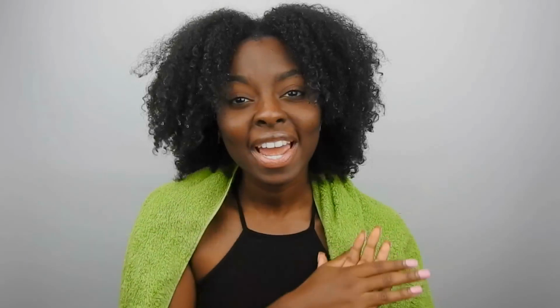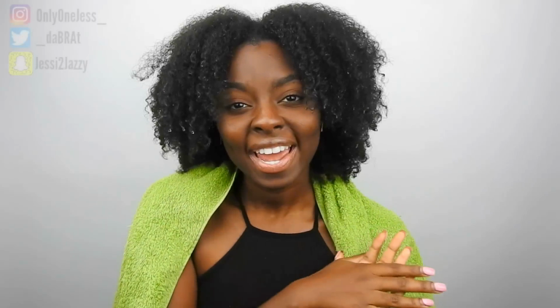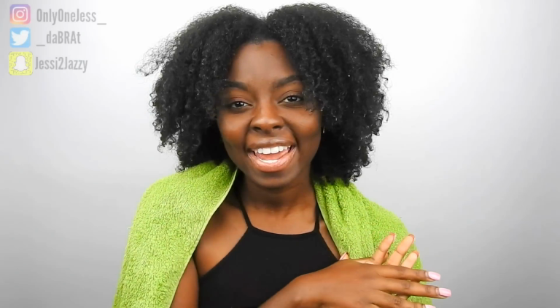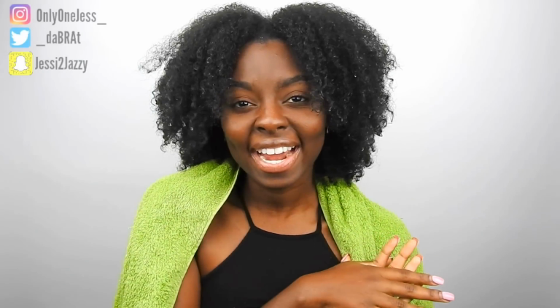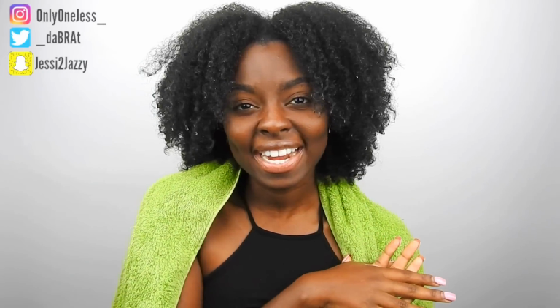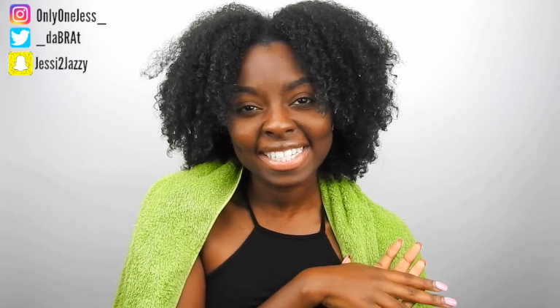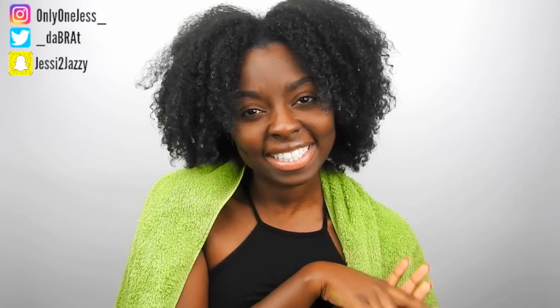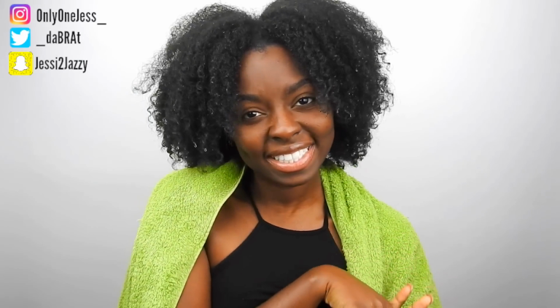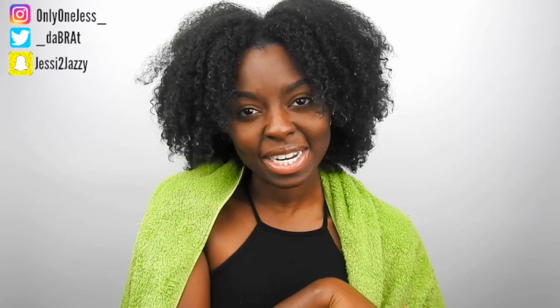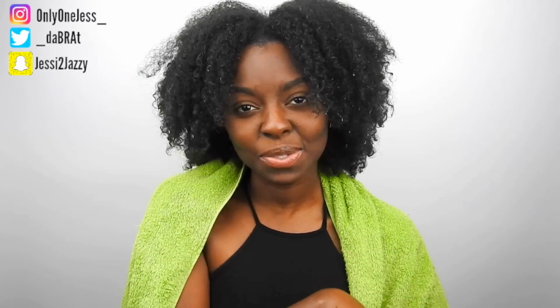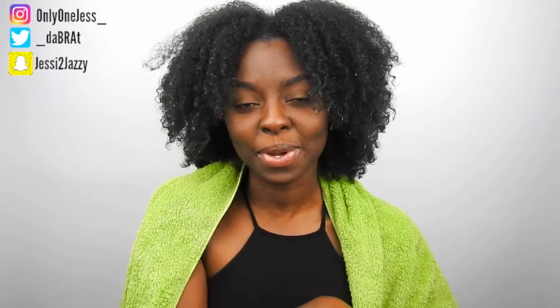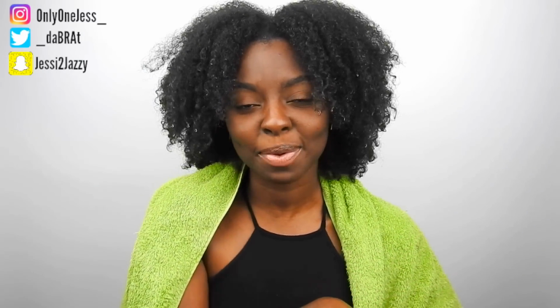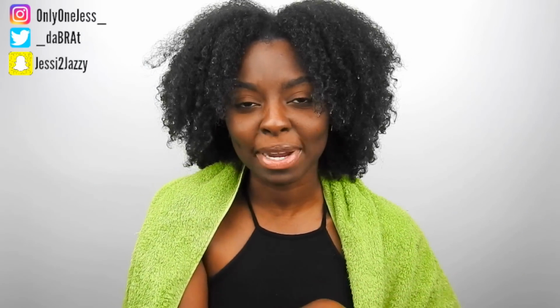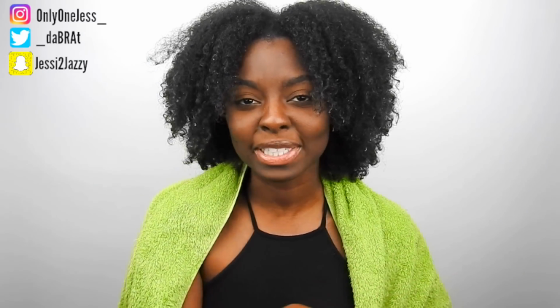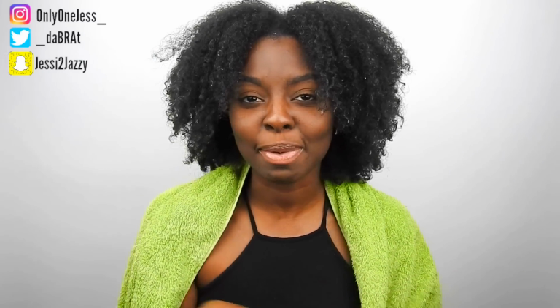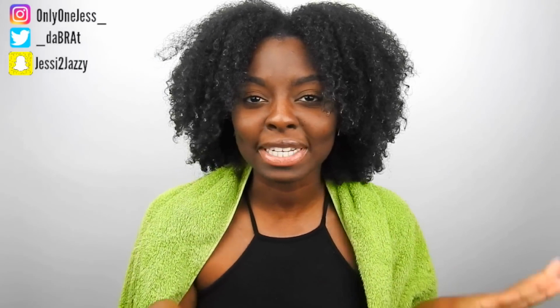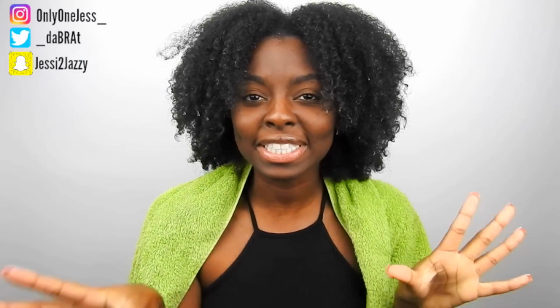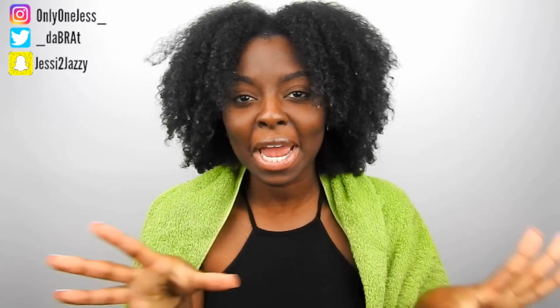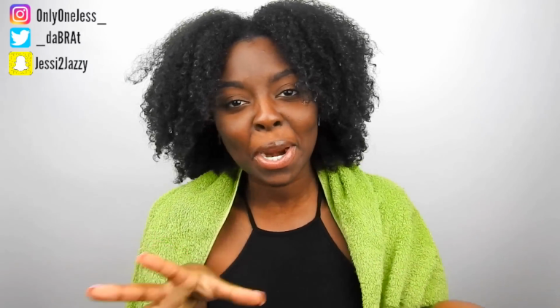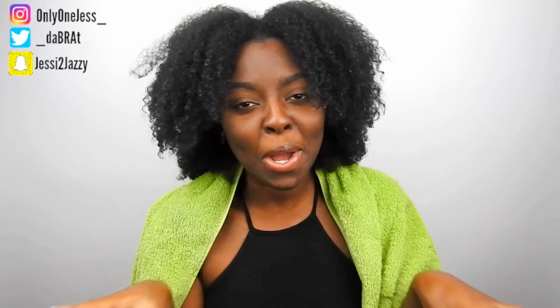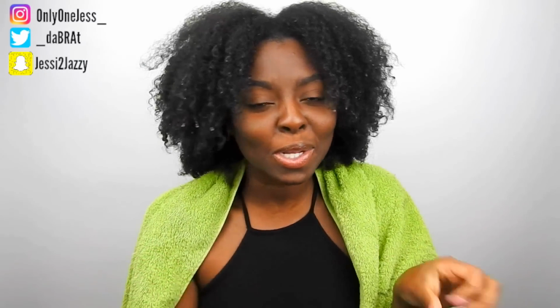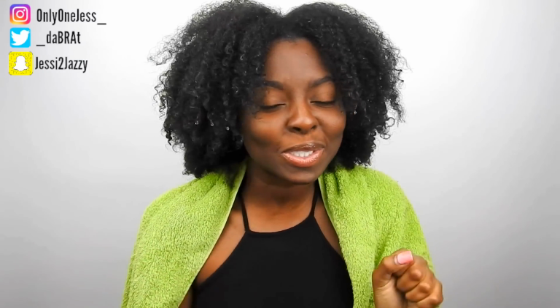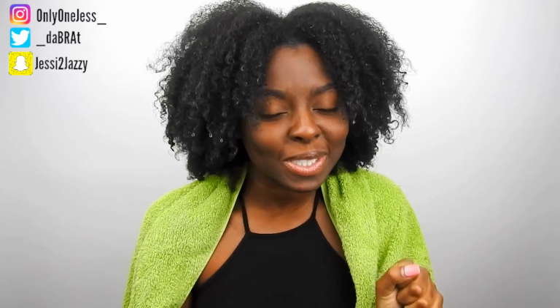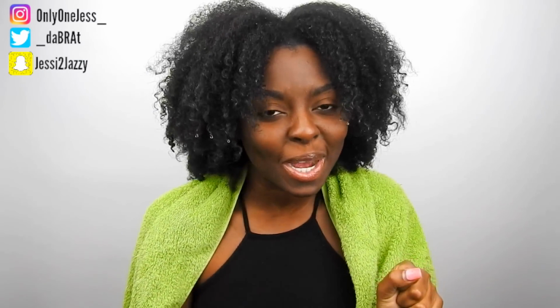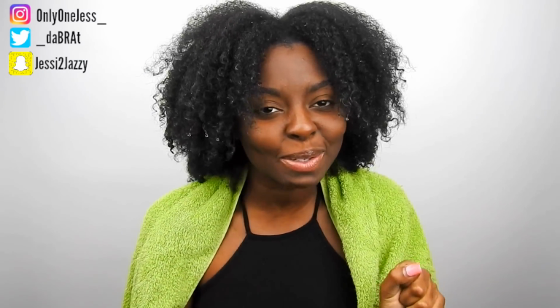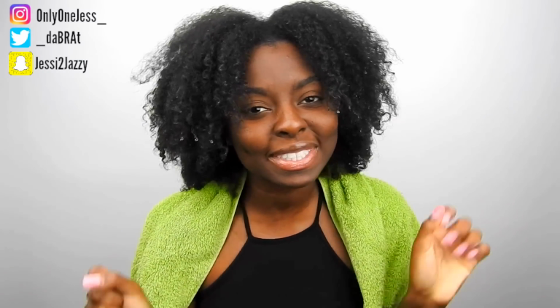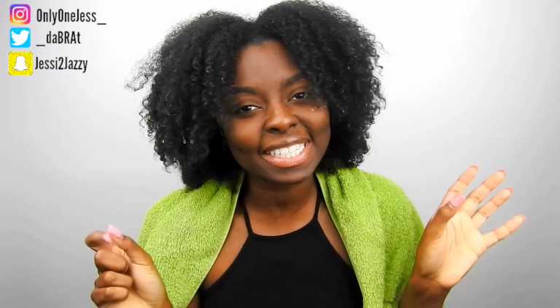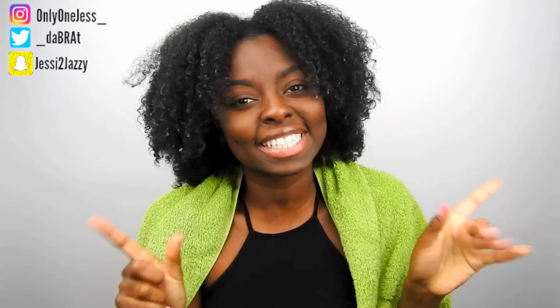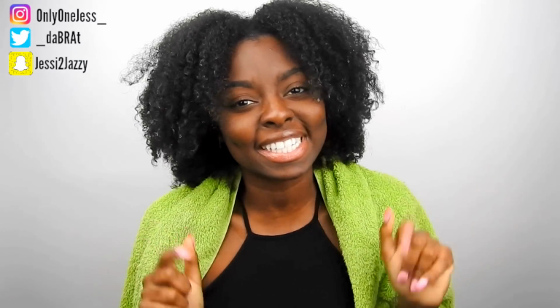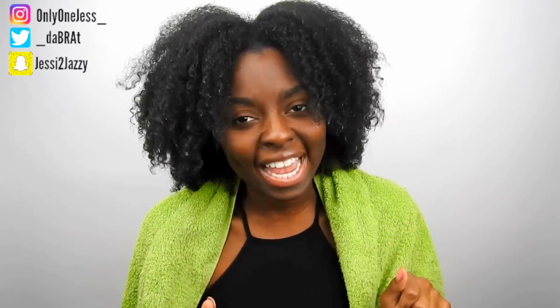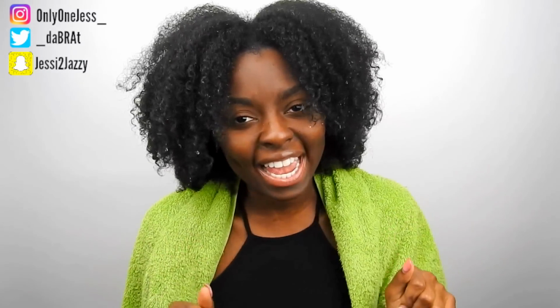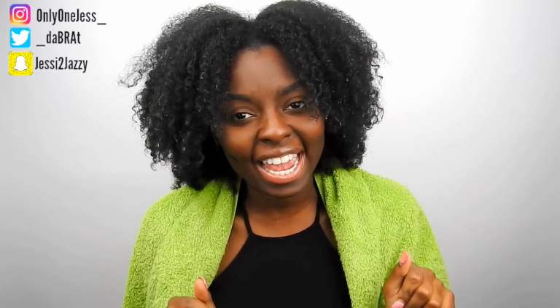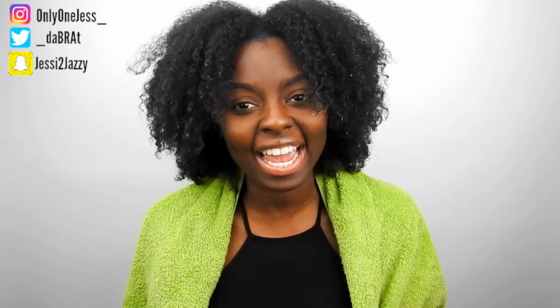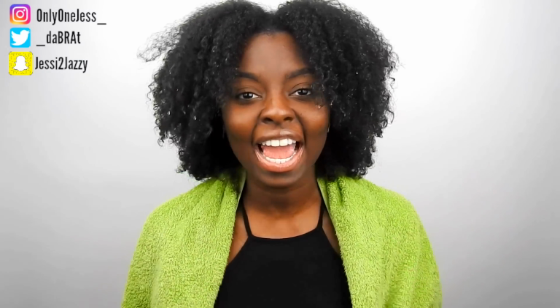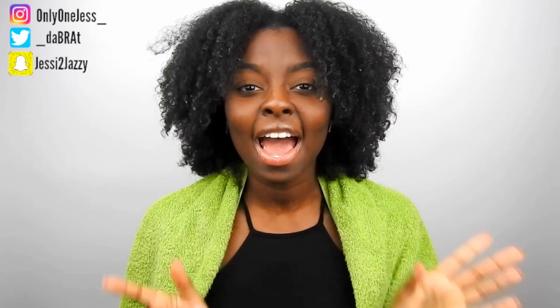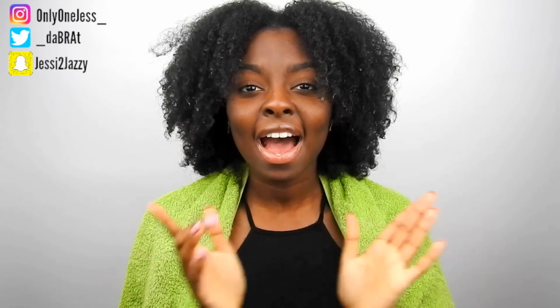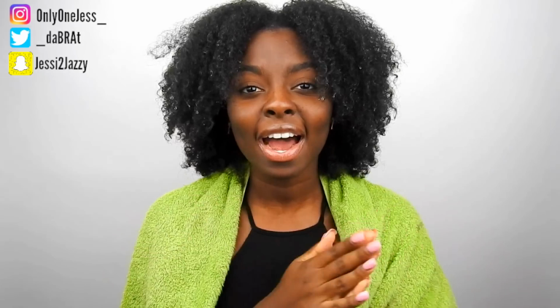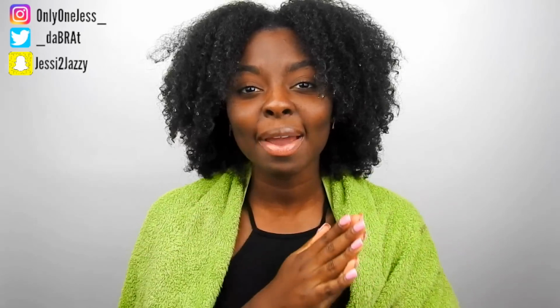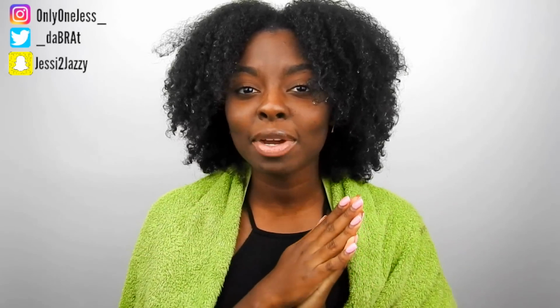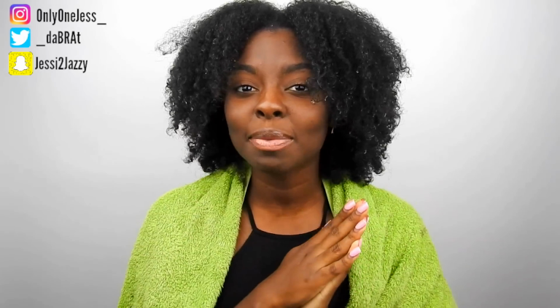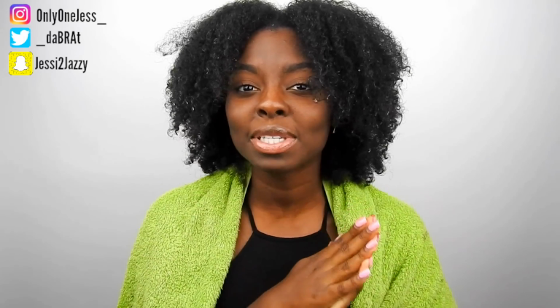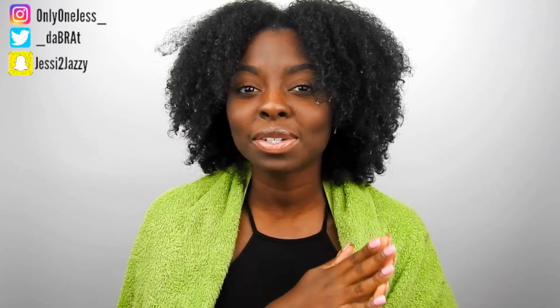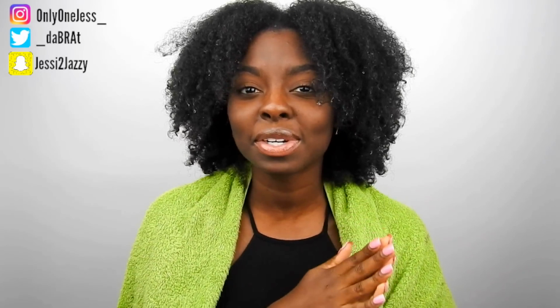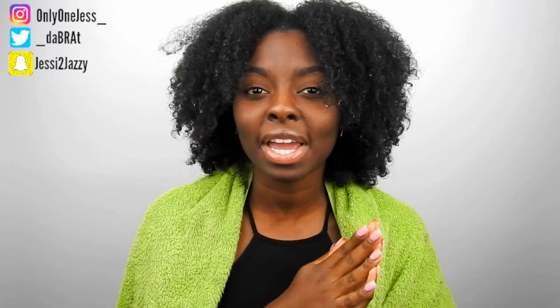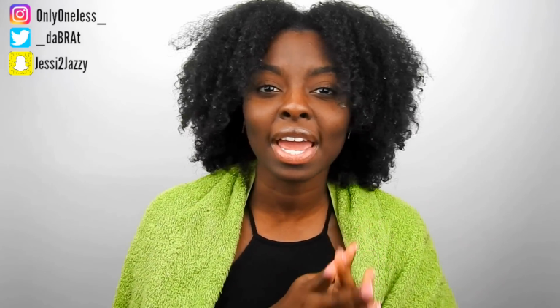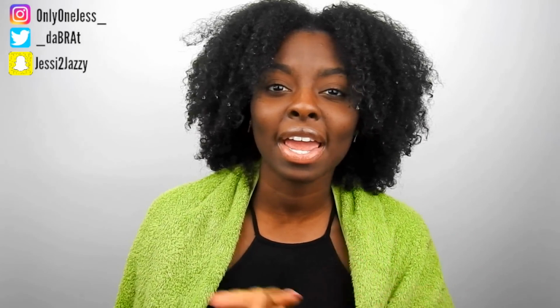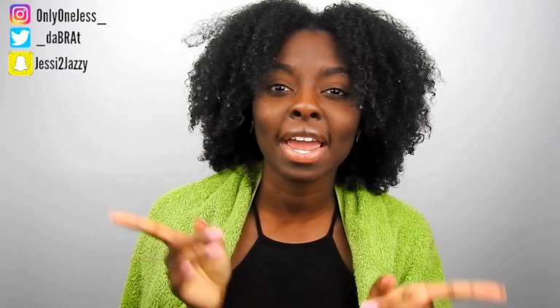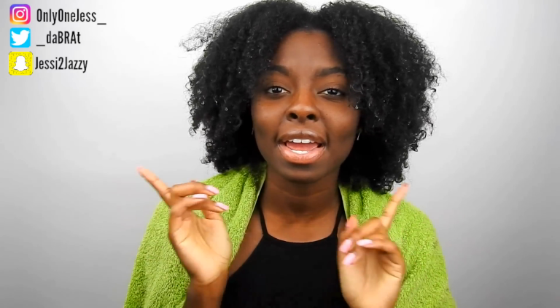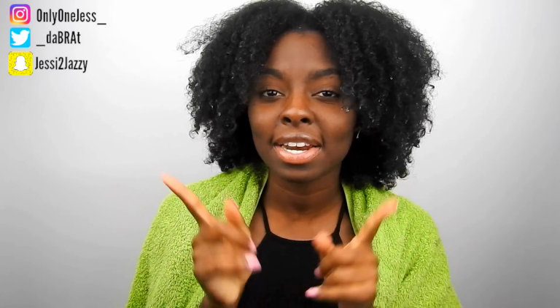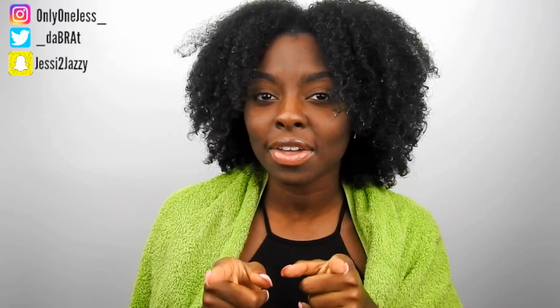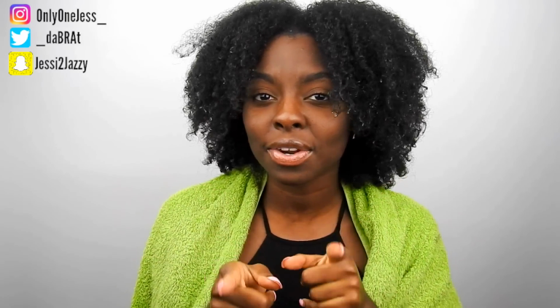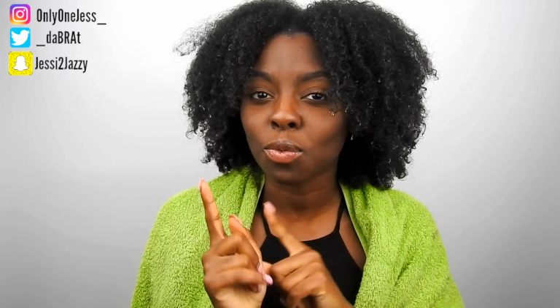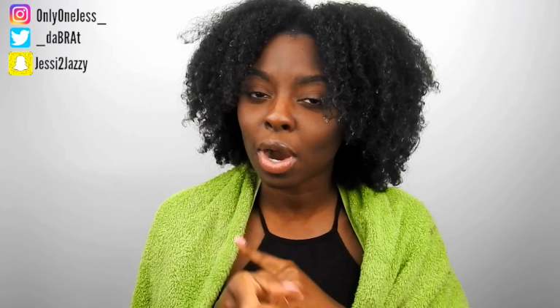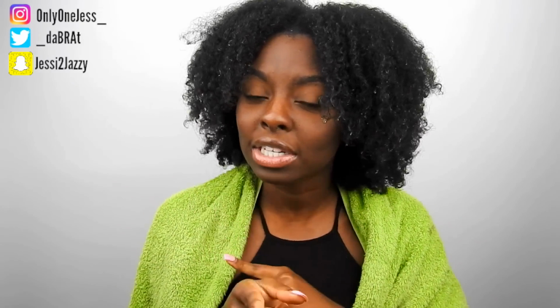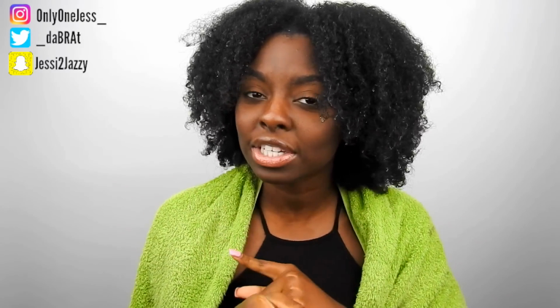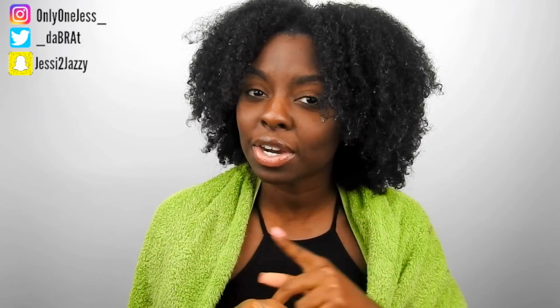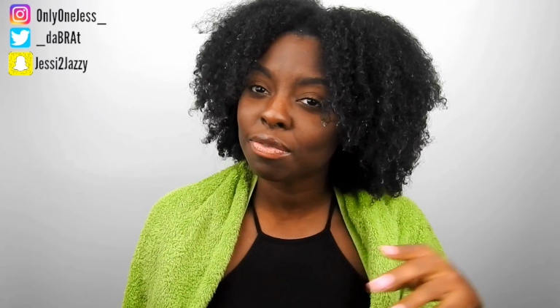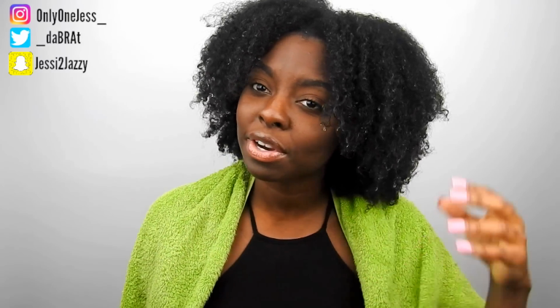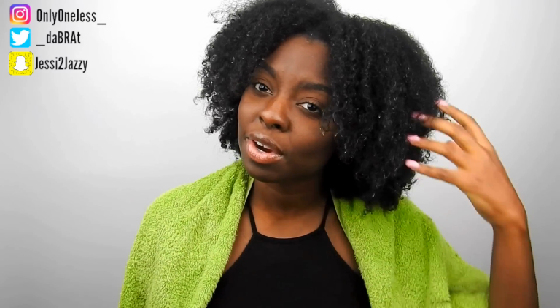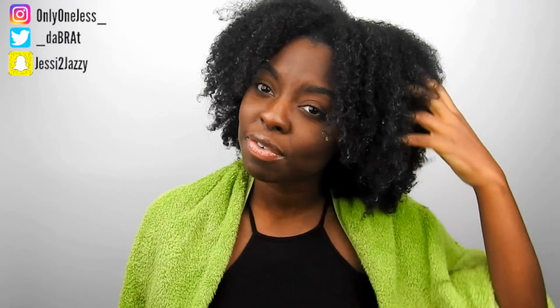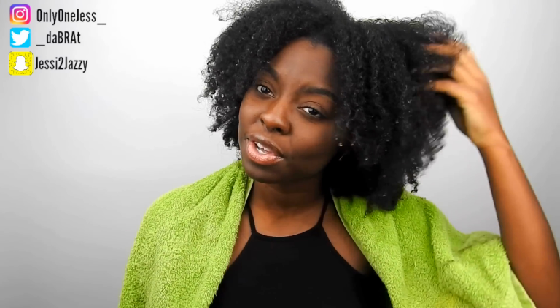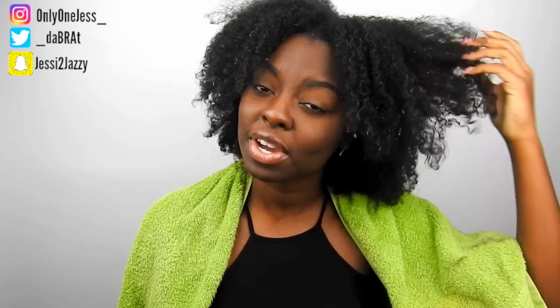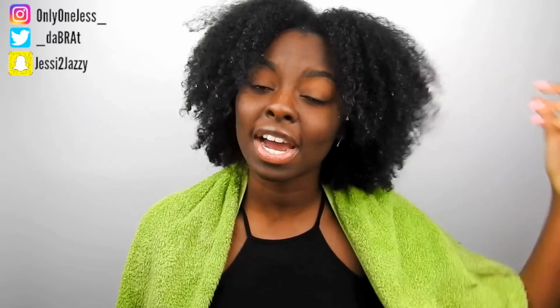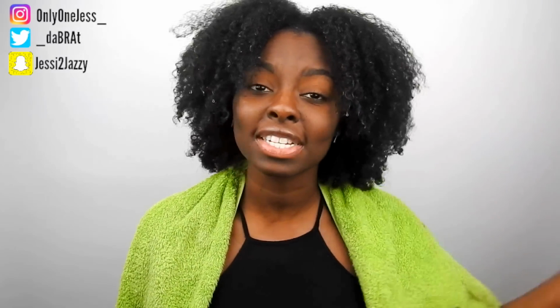Hey guys, it's Jess. Welcome back to my channel. So today I'm going to be doing another wash and go video for you guys.